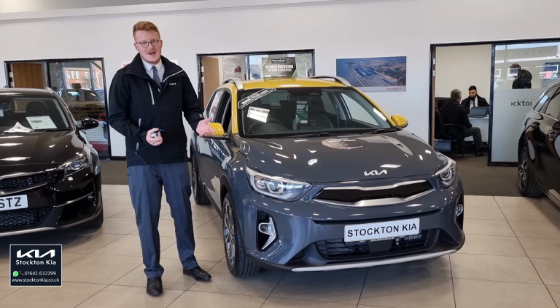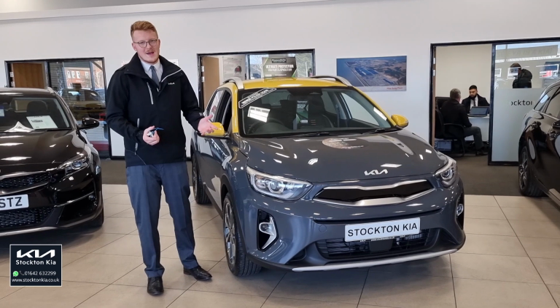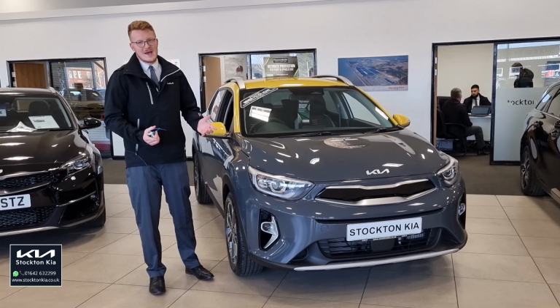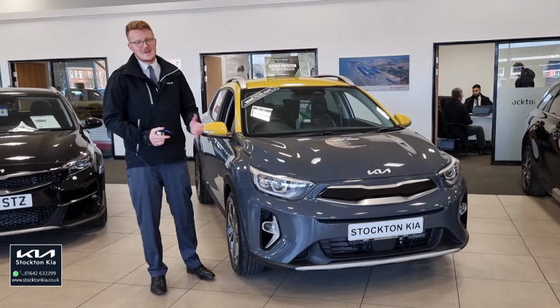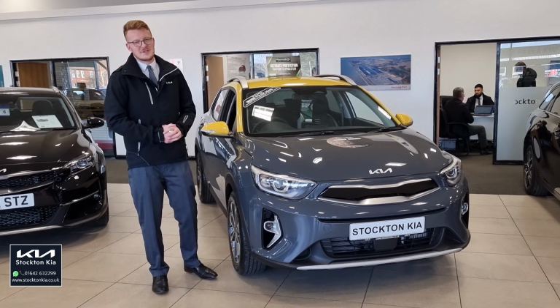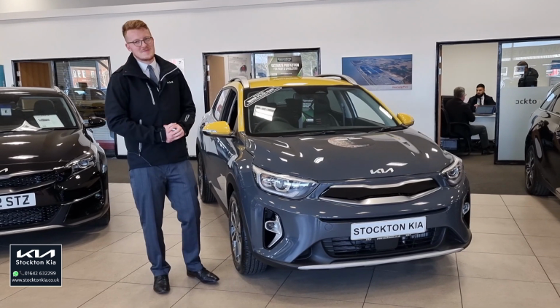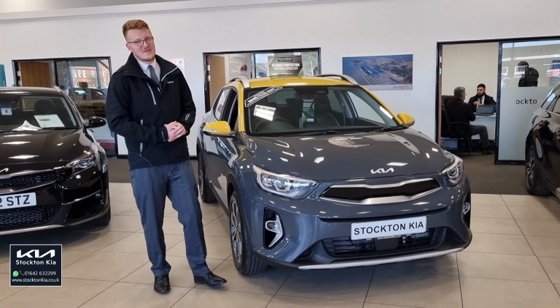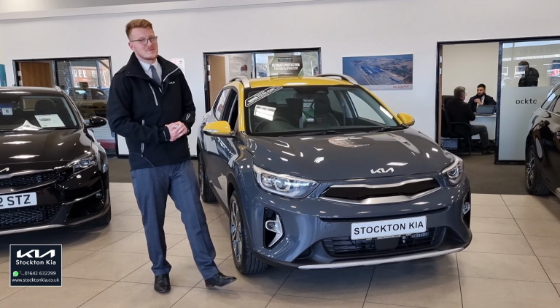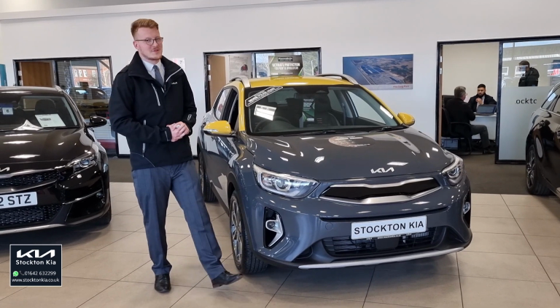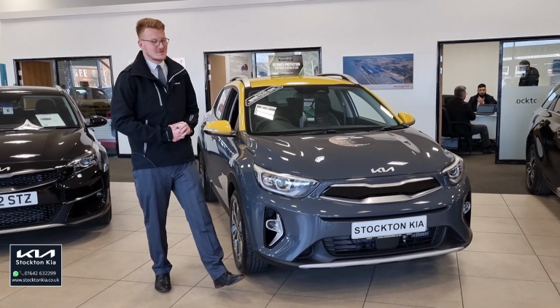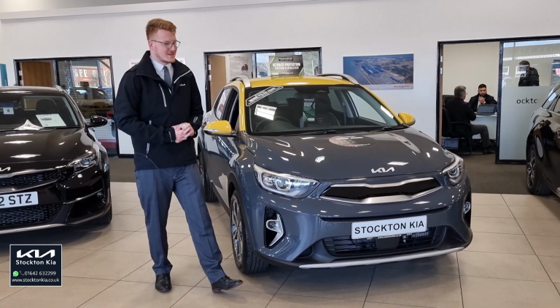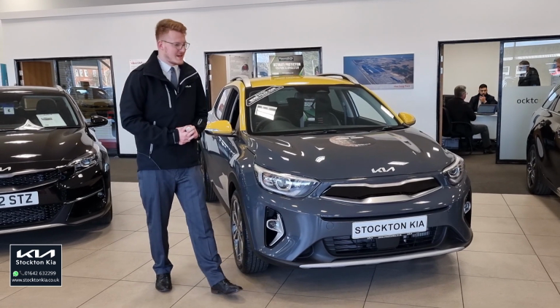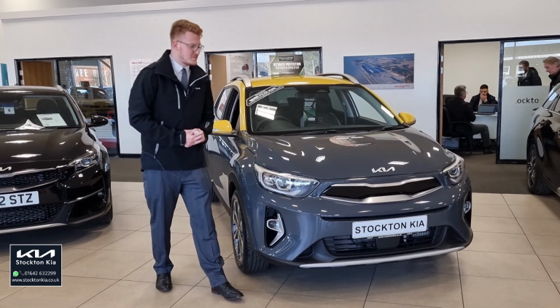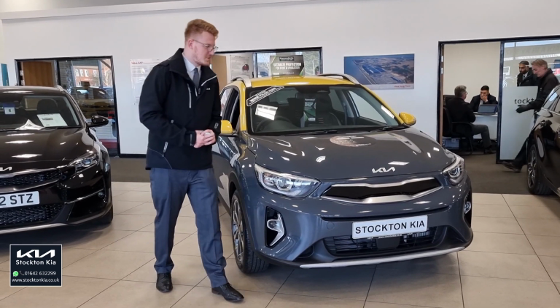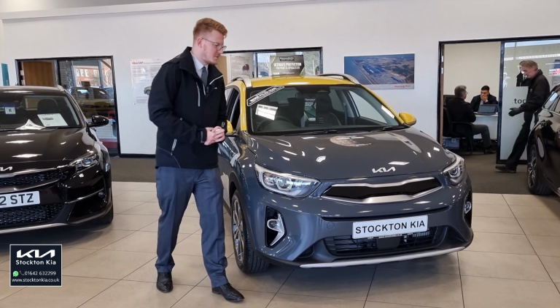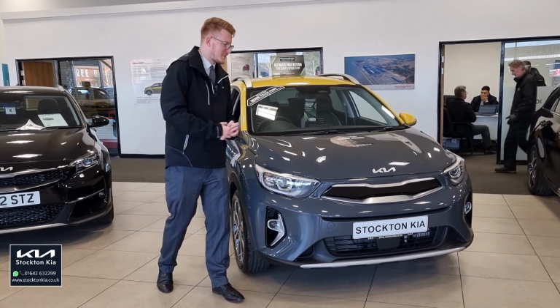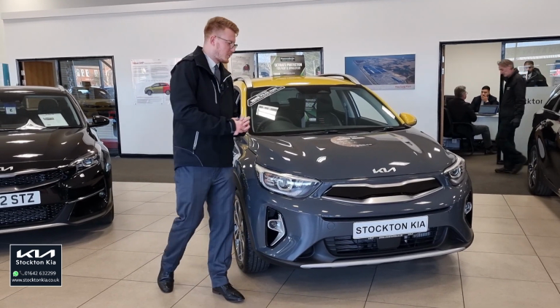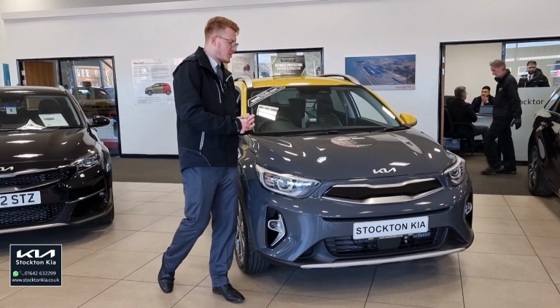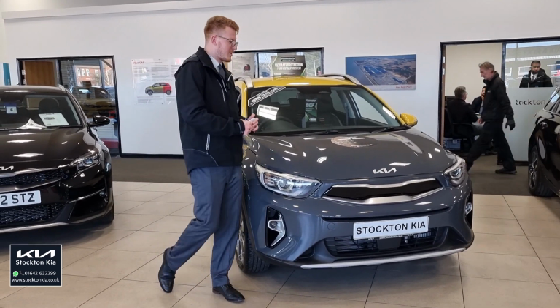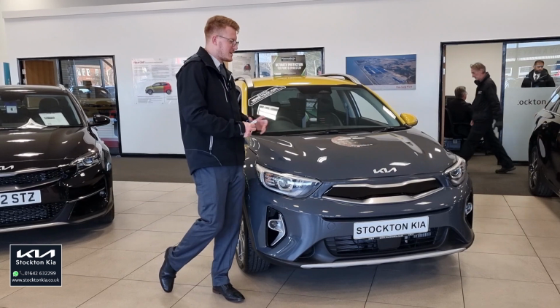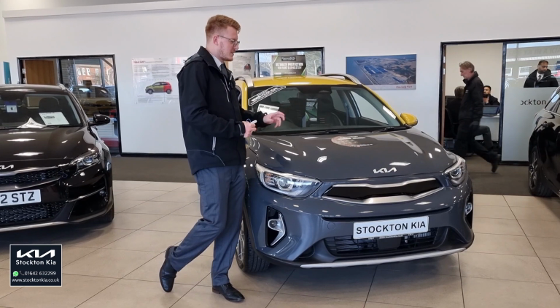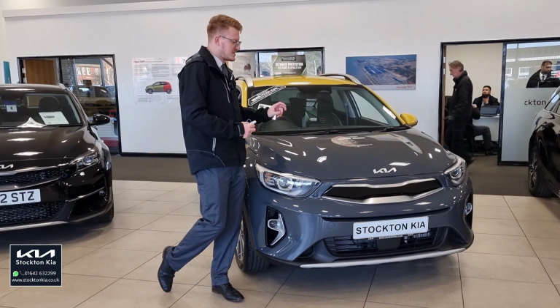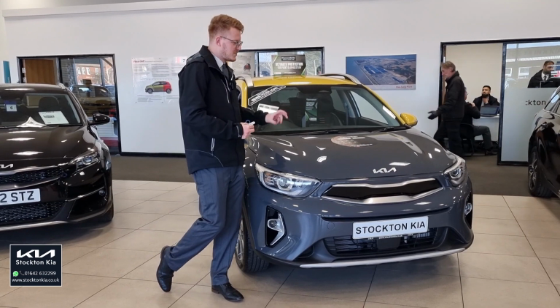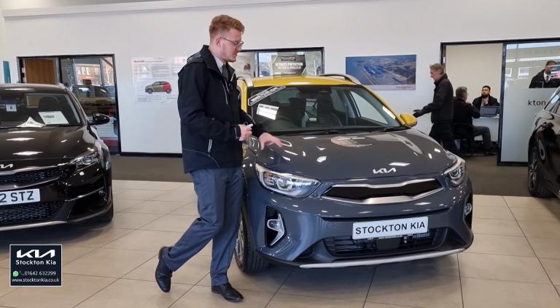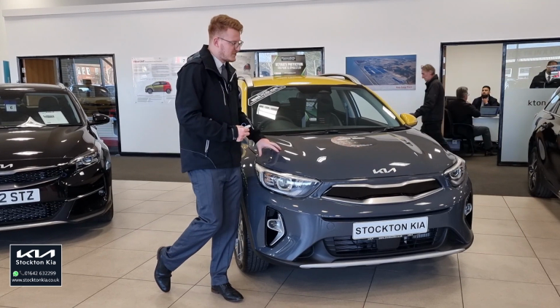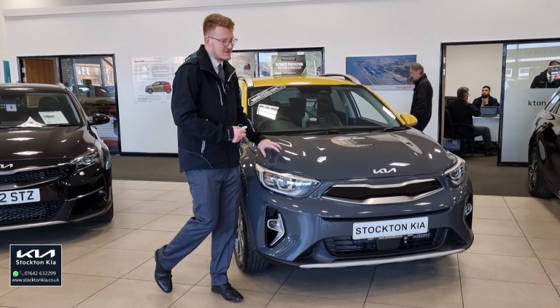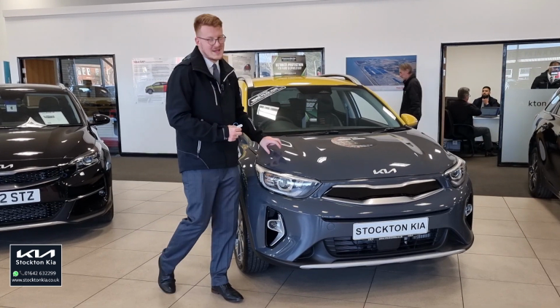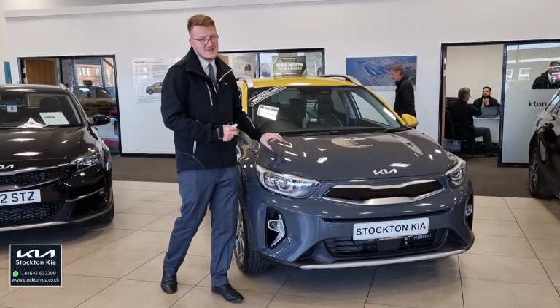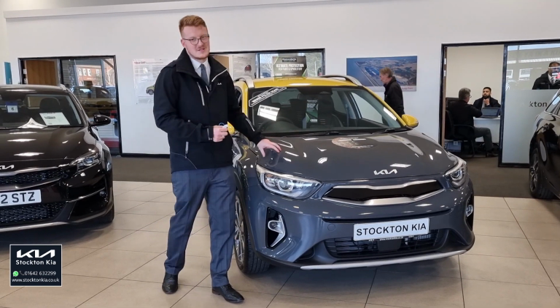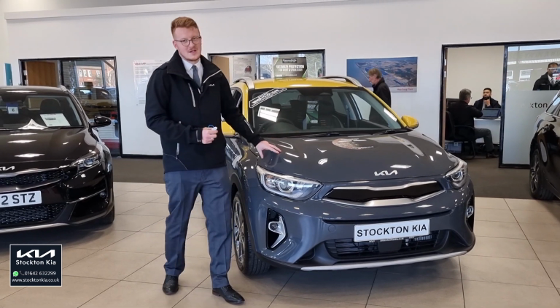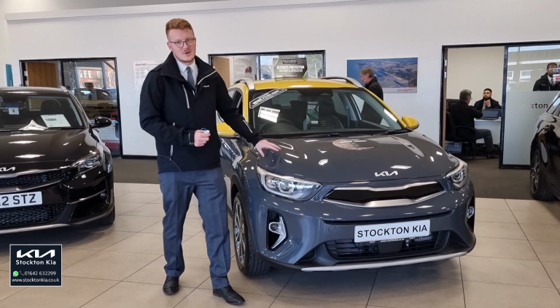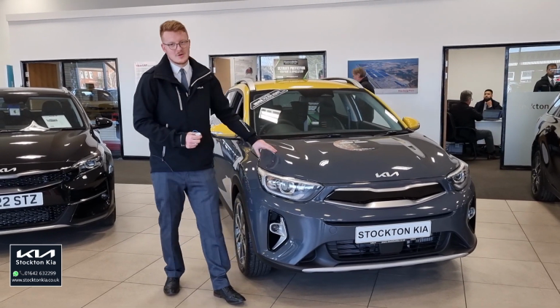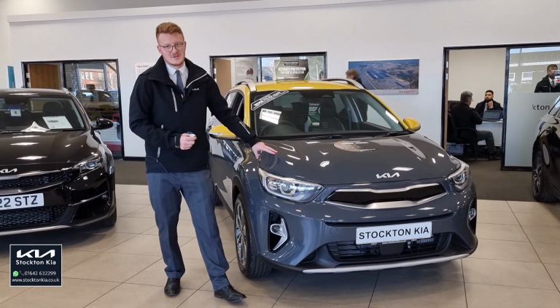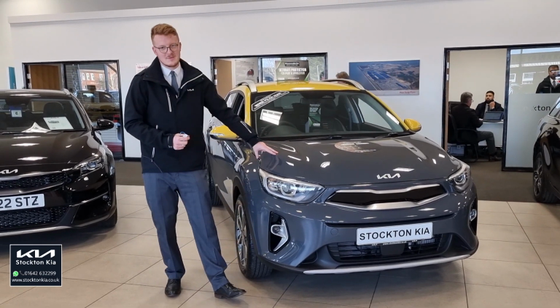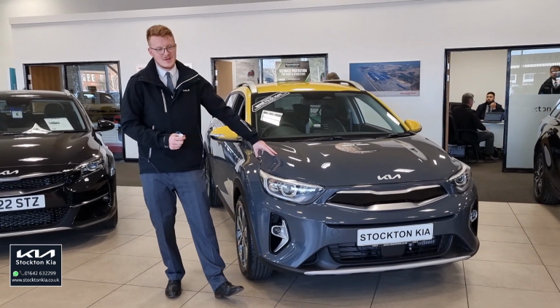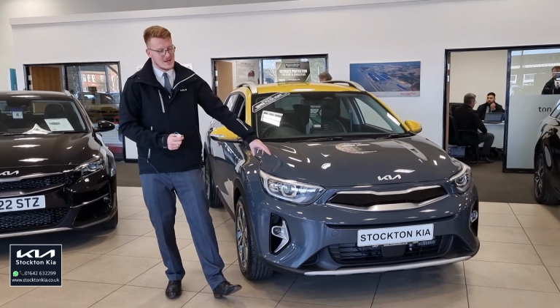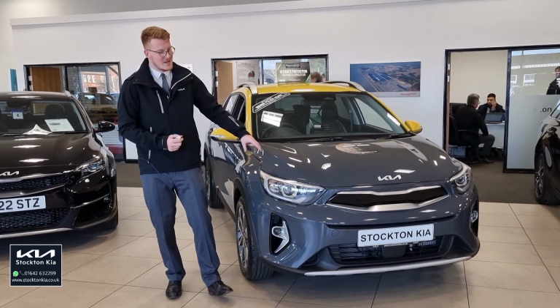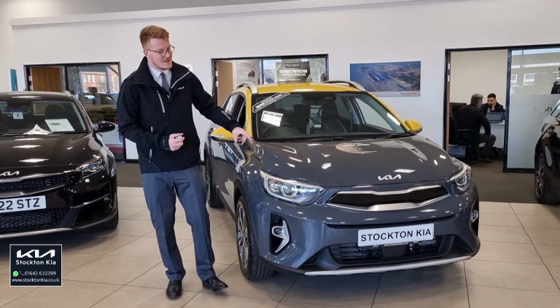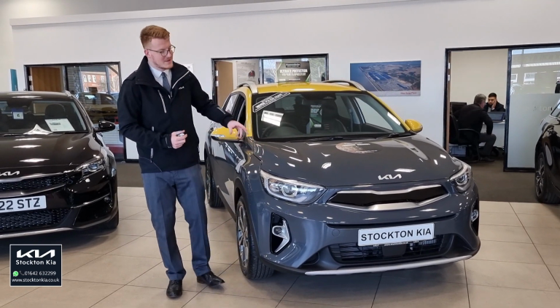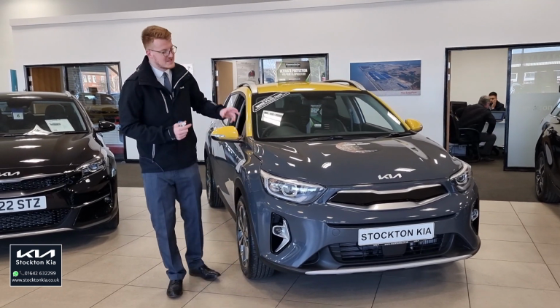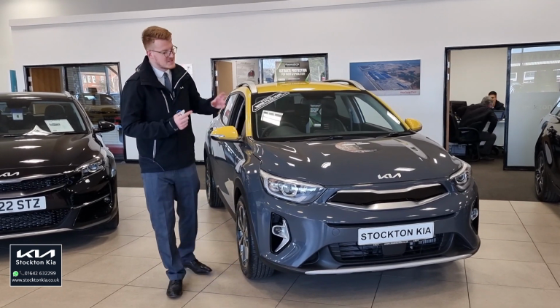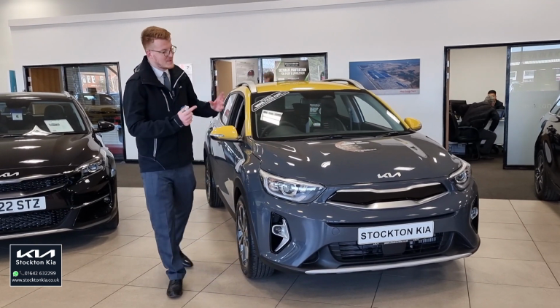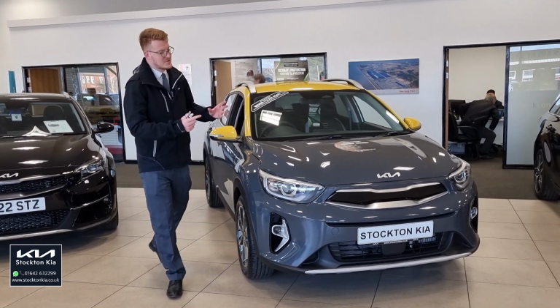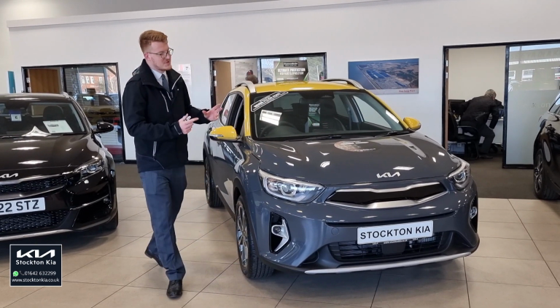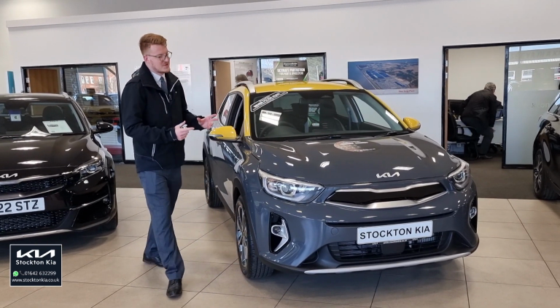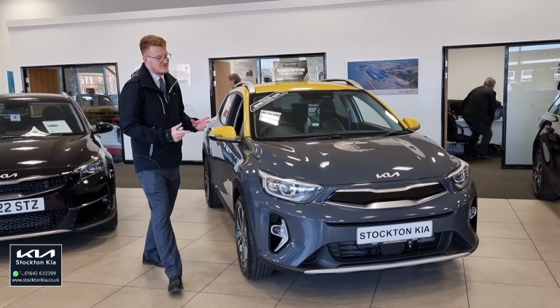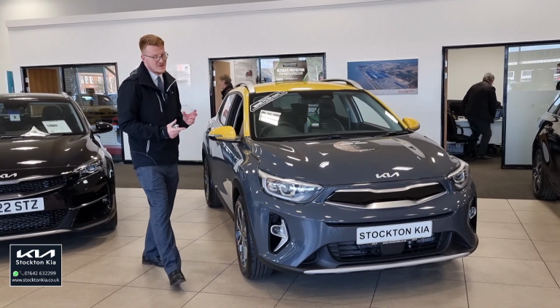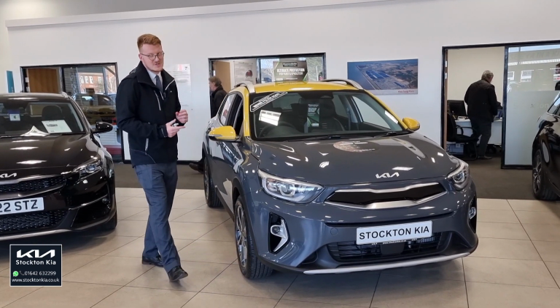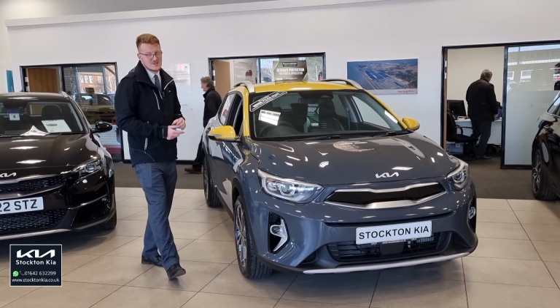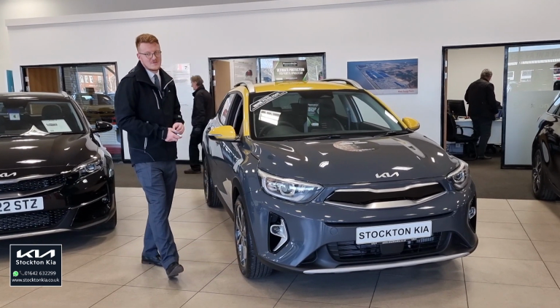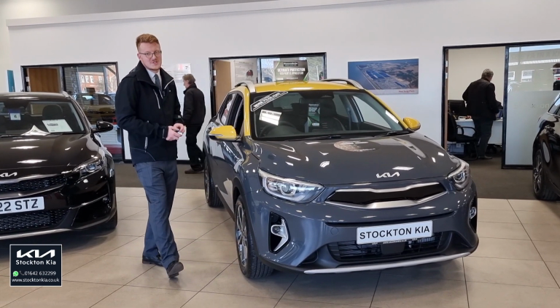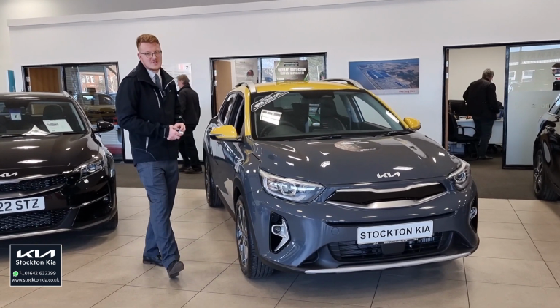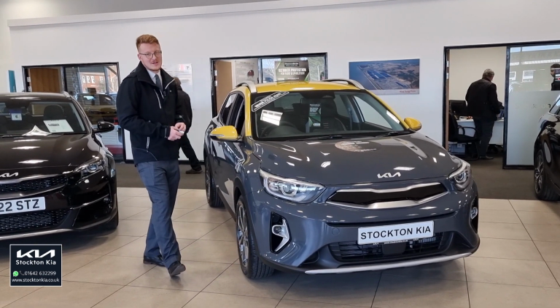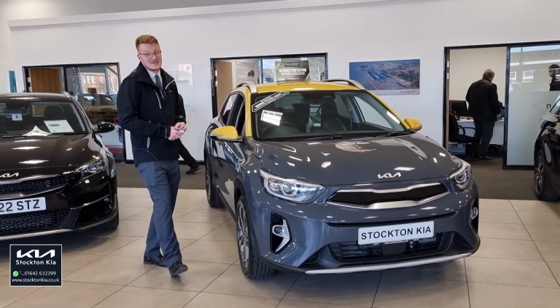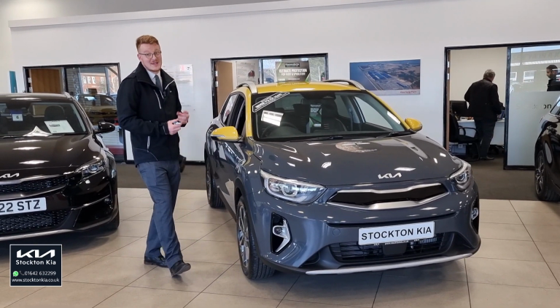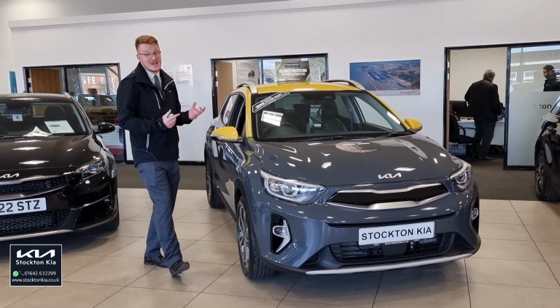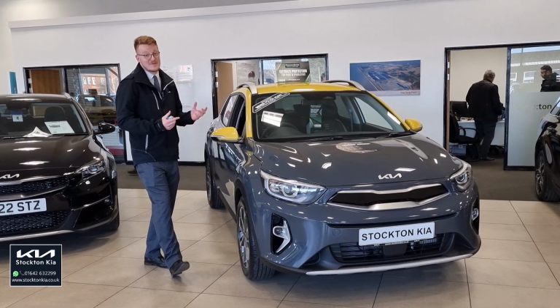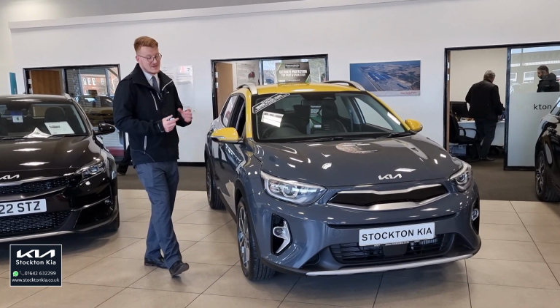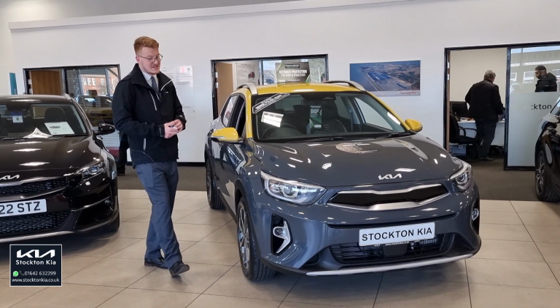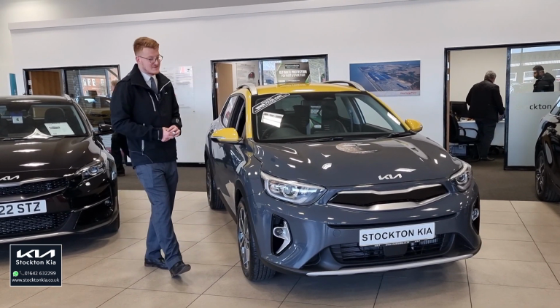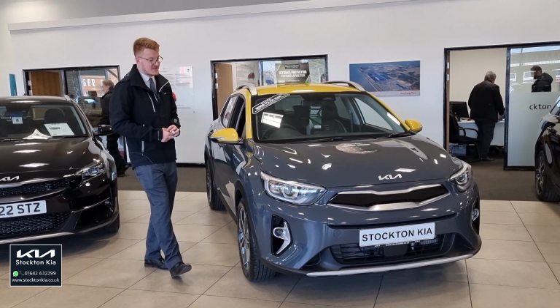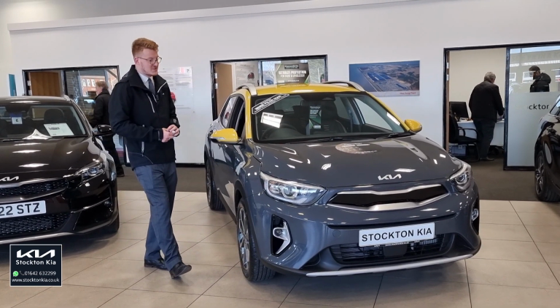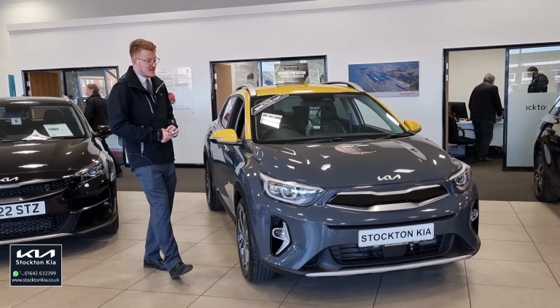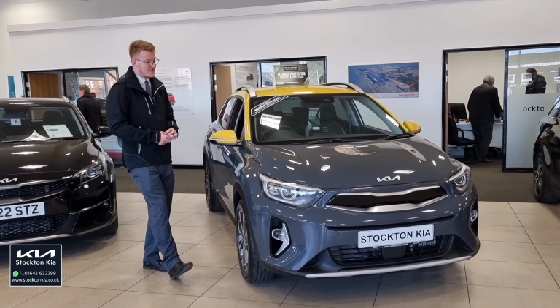Hi there, it's just Matt from Stockton Kia. I'm showing you a quick walk around on this beautiful Kia Stonic Quantum. This is a special edition version of the Stonic that Kia have released for this year.